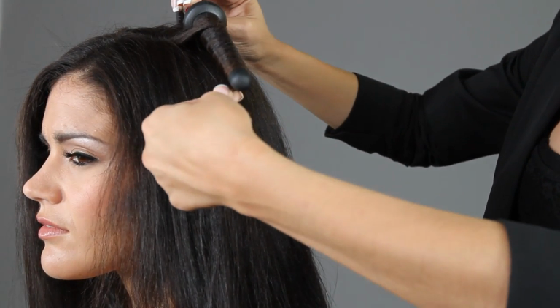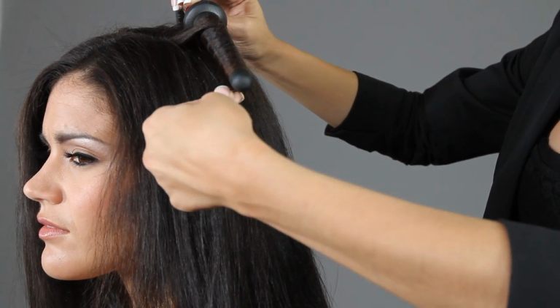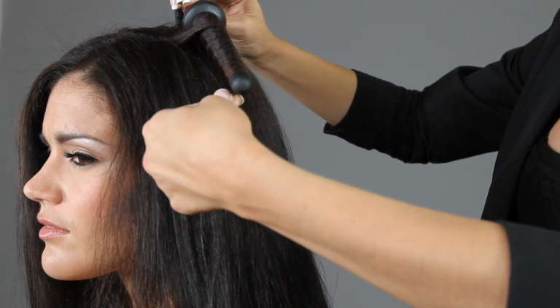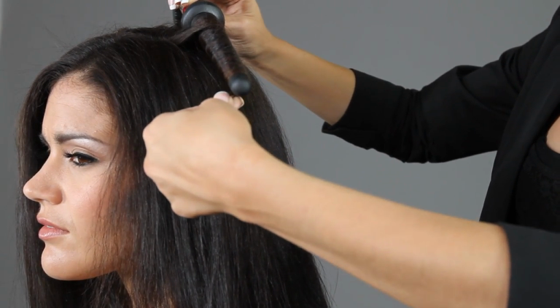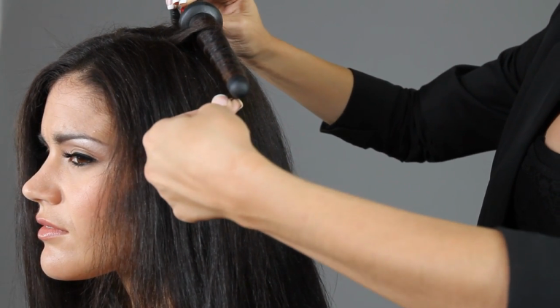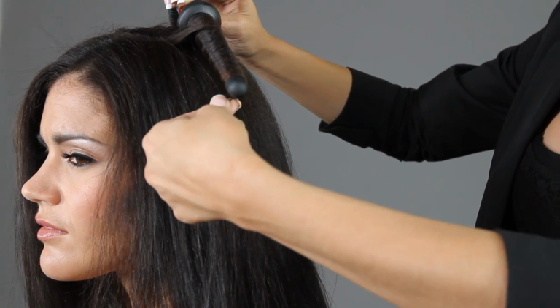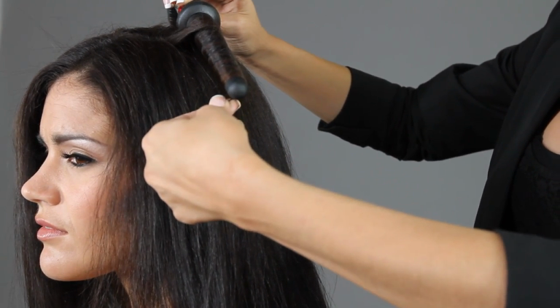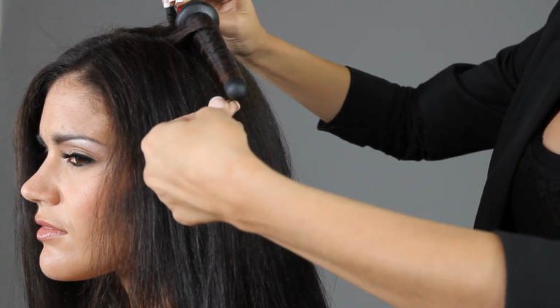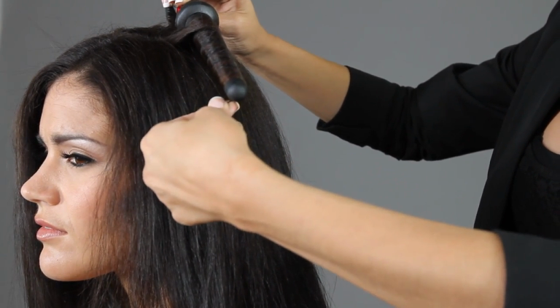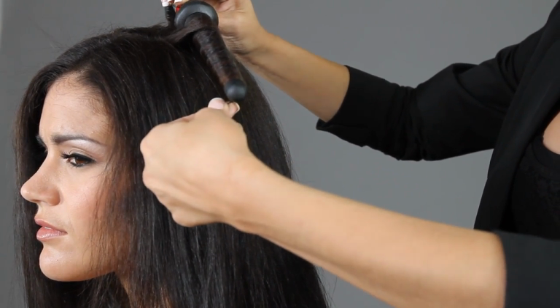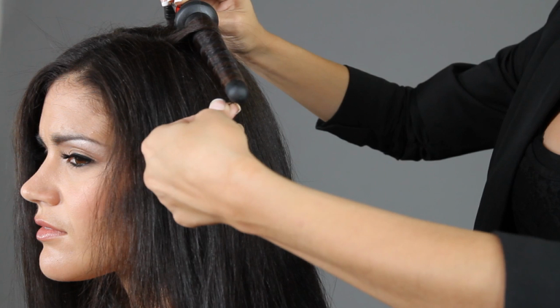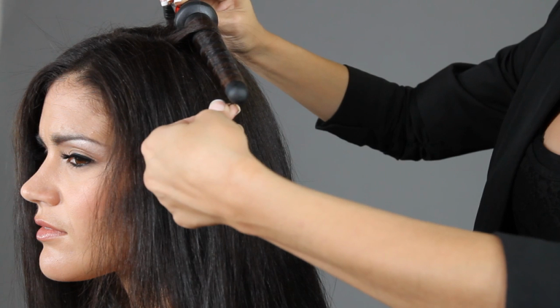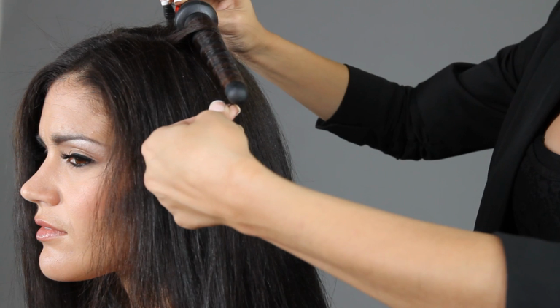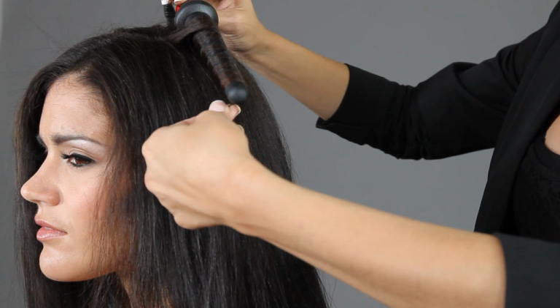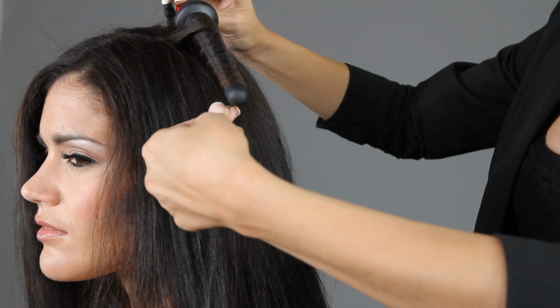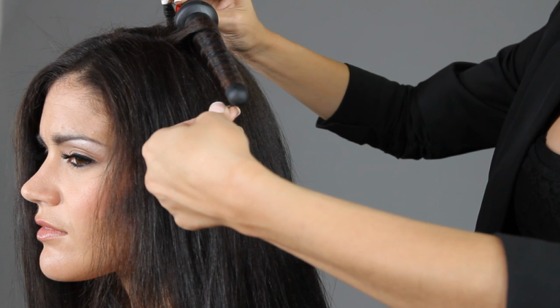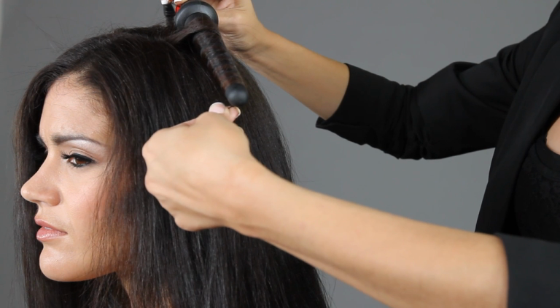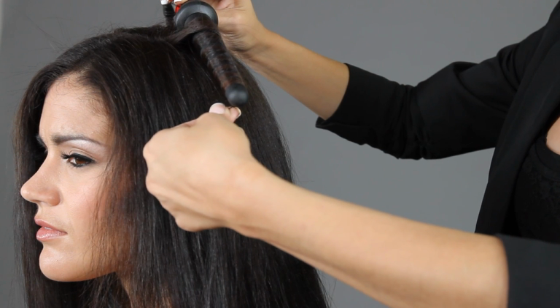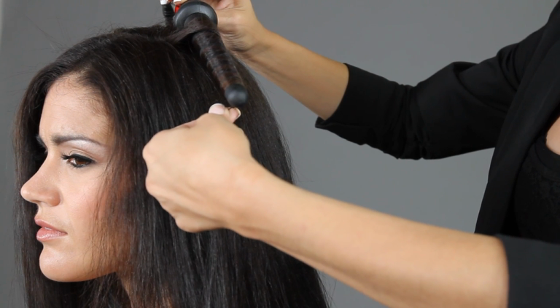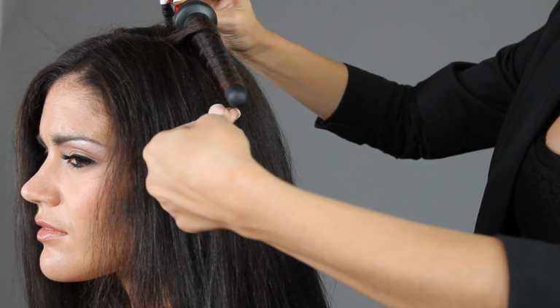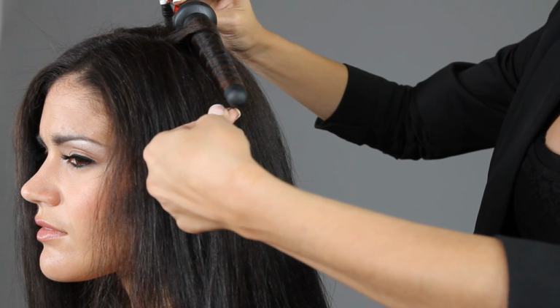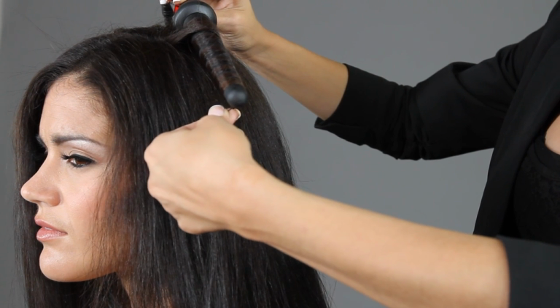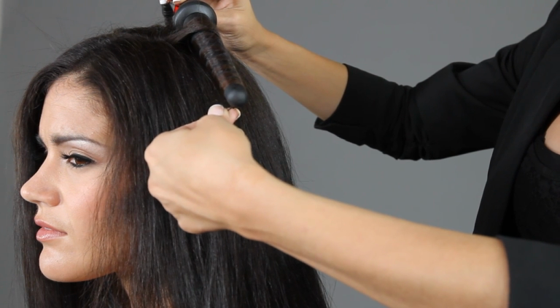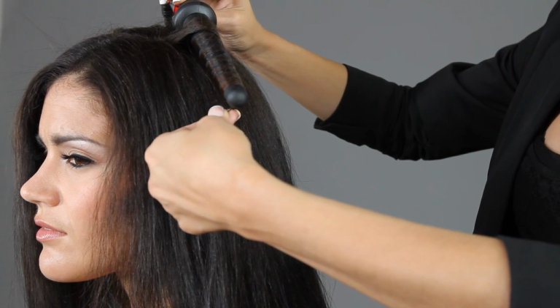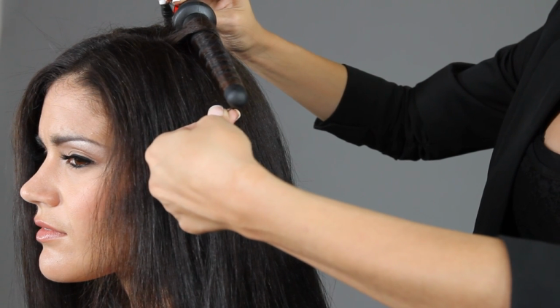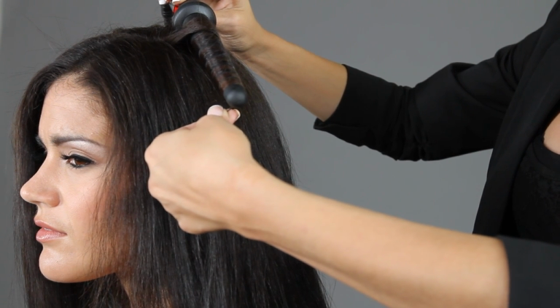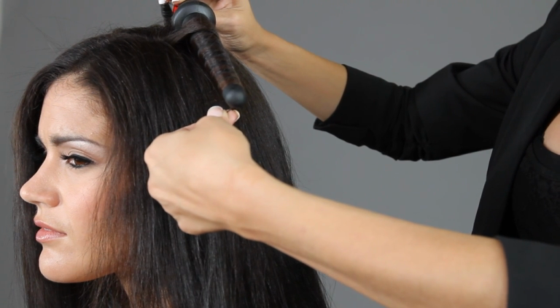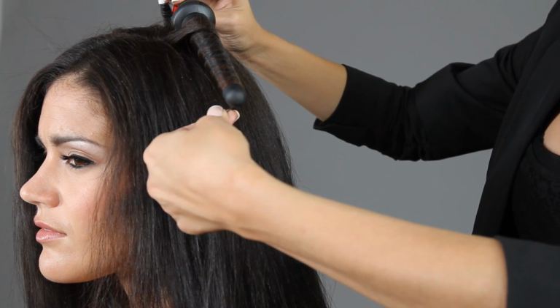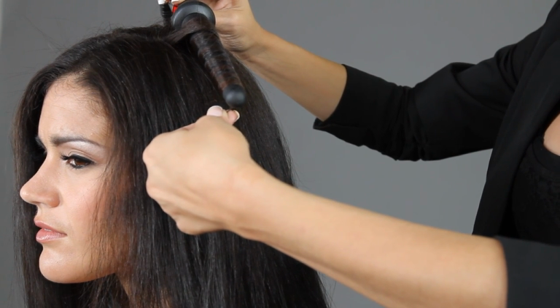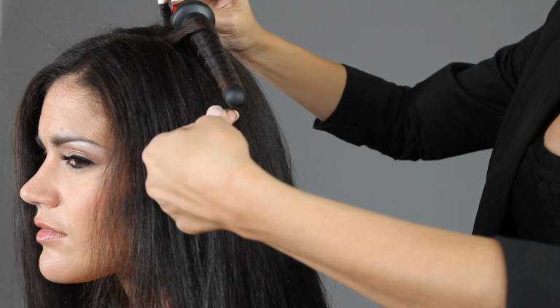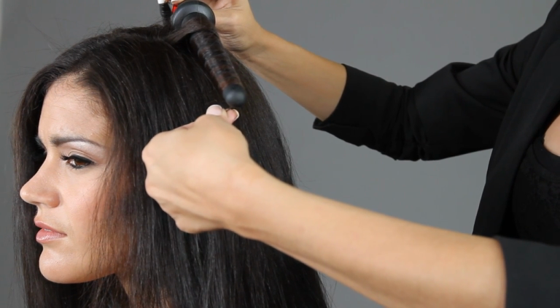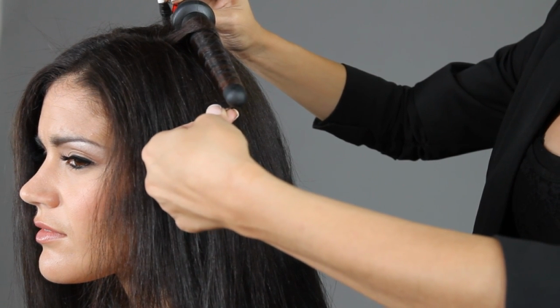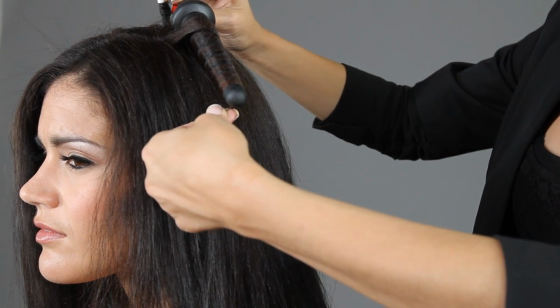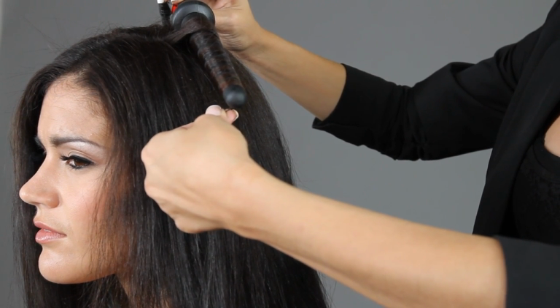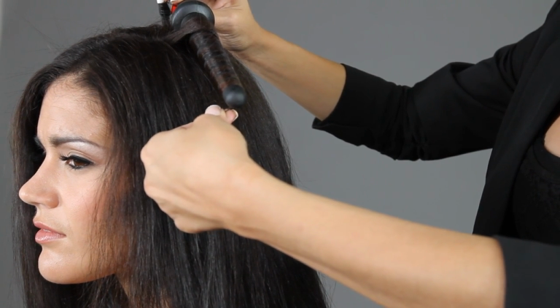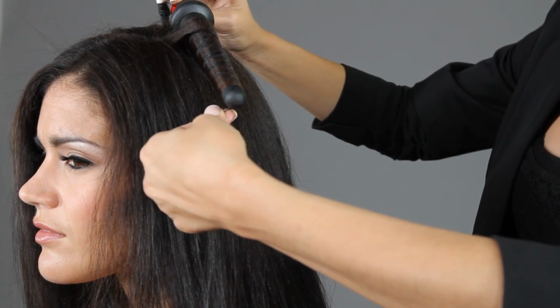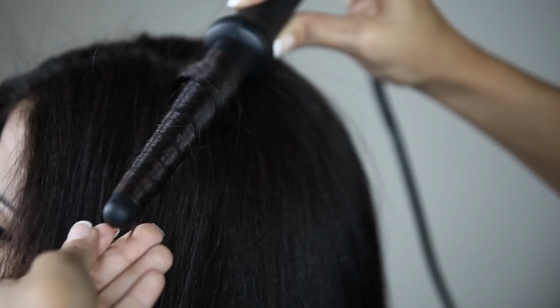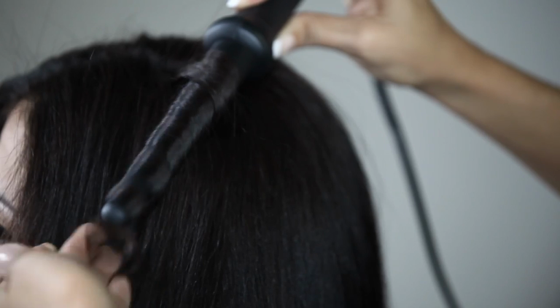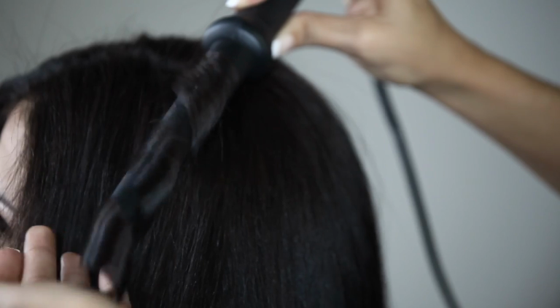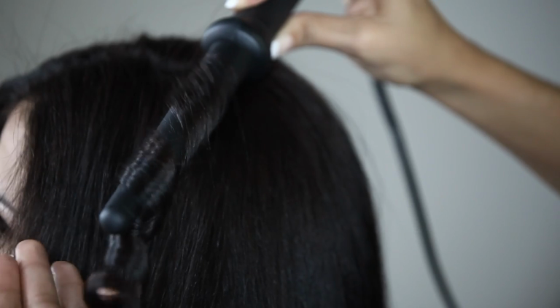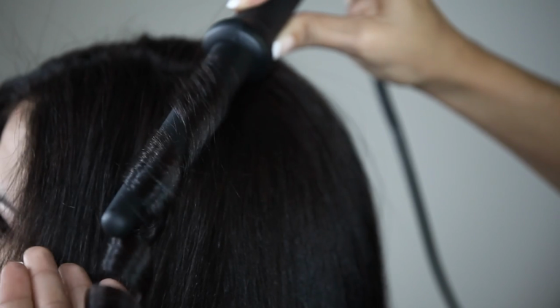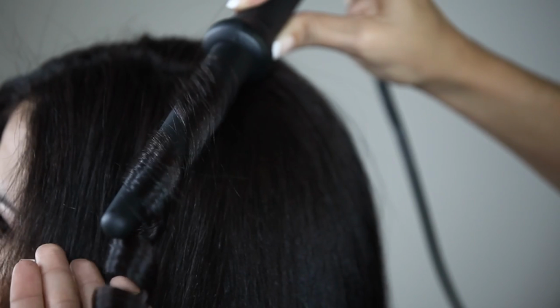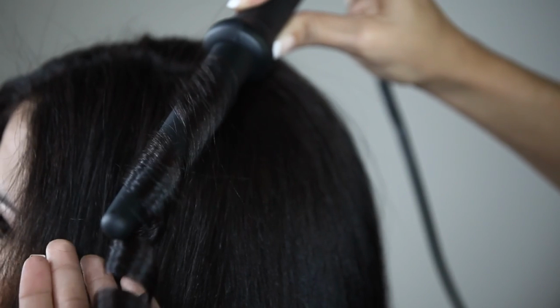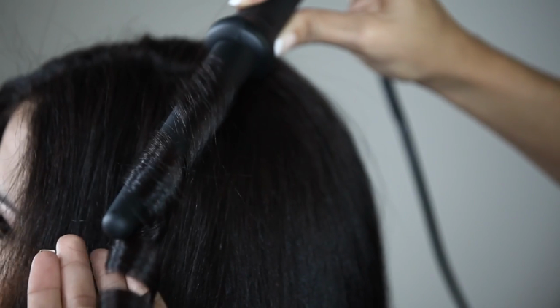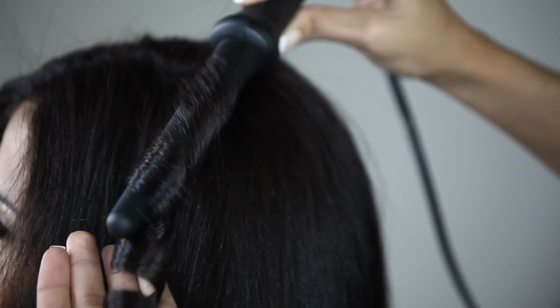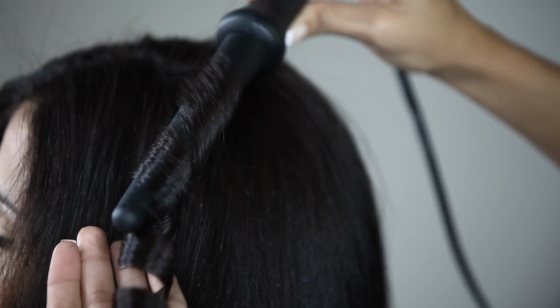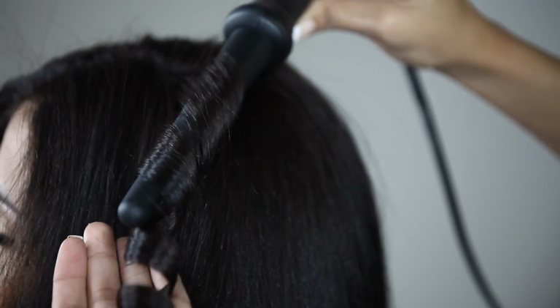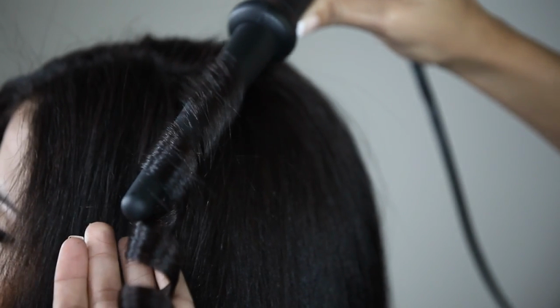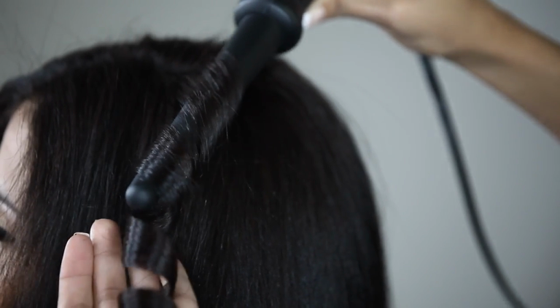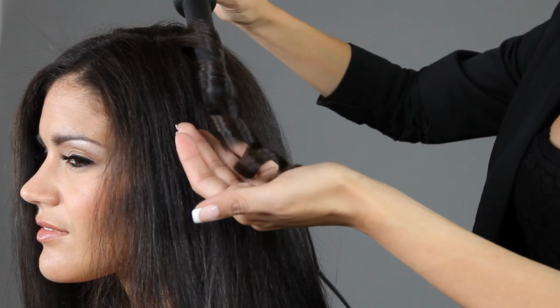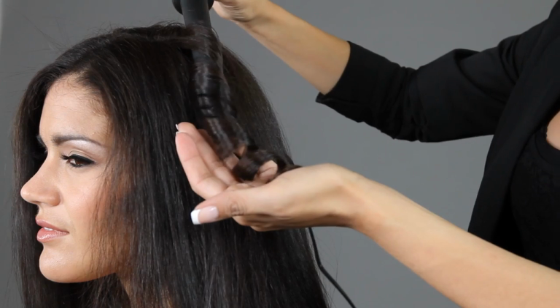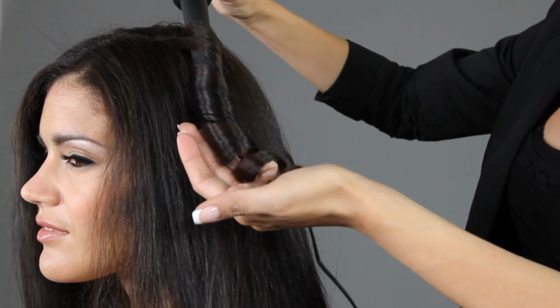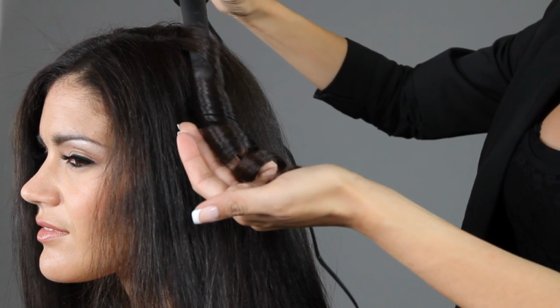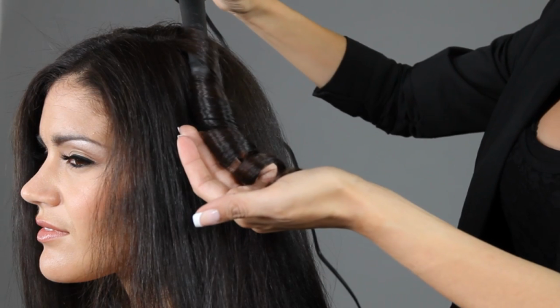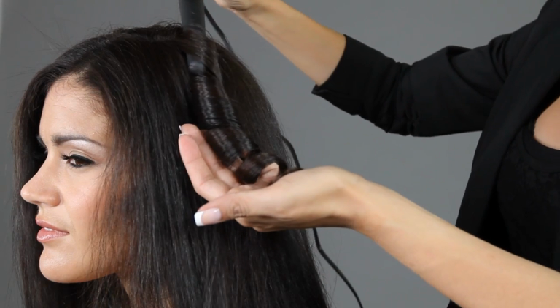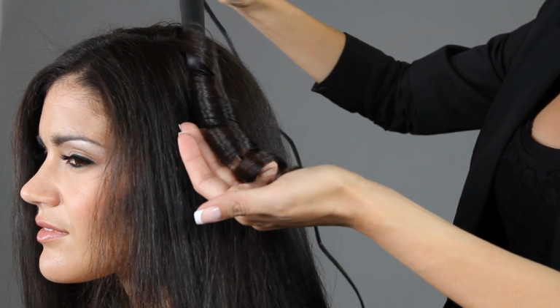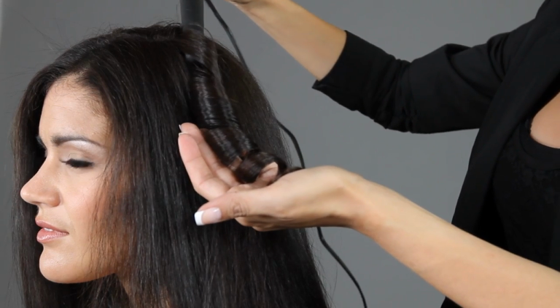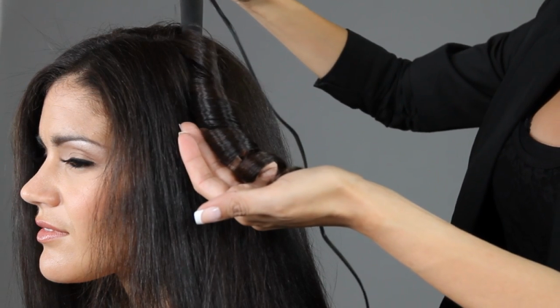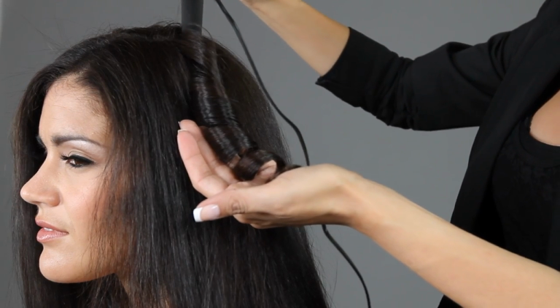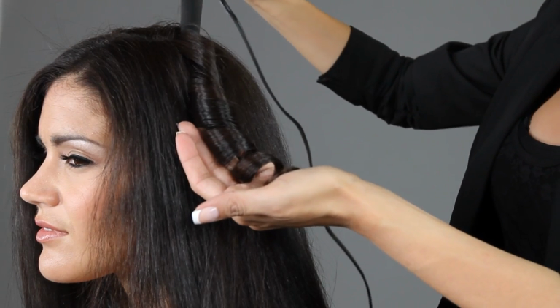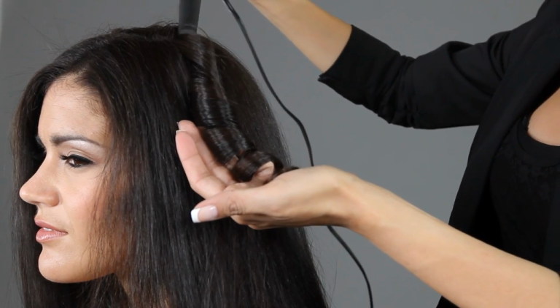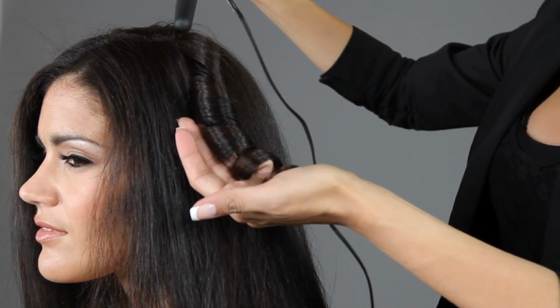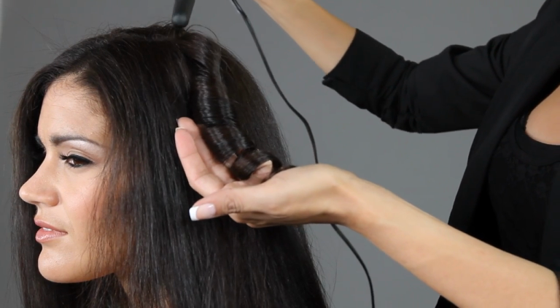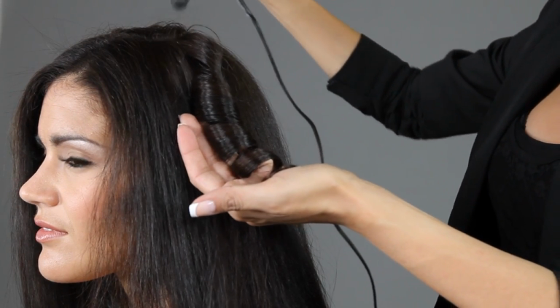Hold for 5 to 7 seconds. Release hair at the tip. Slide iron back towards the root.